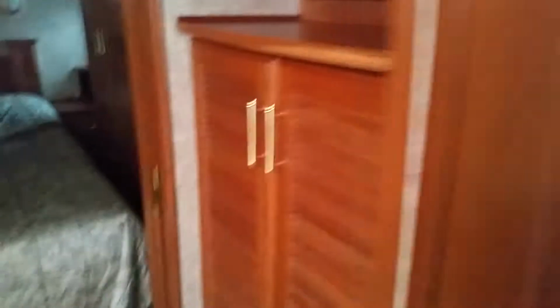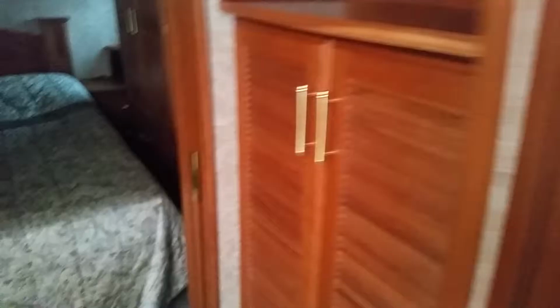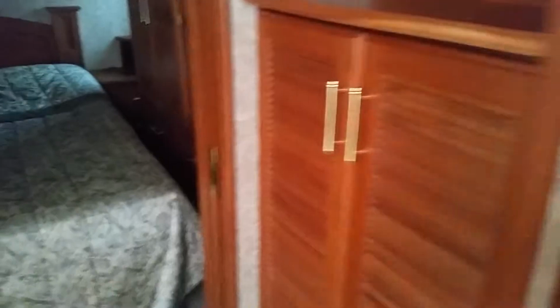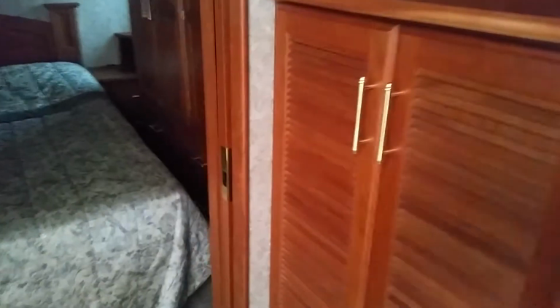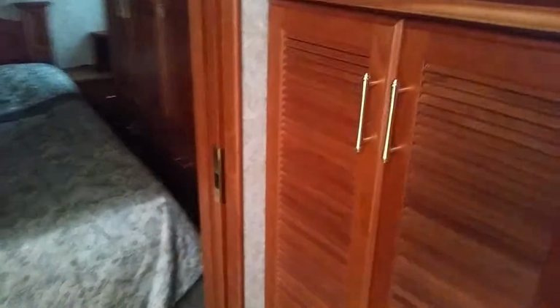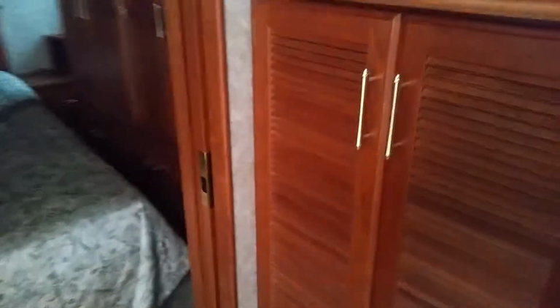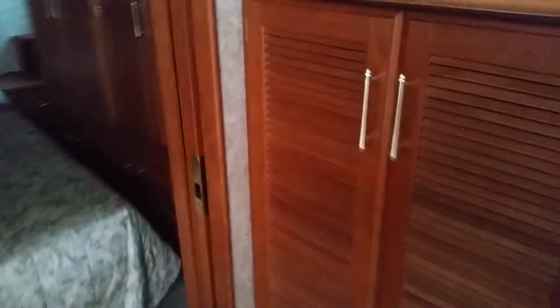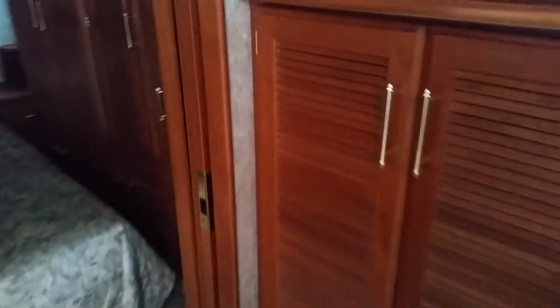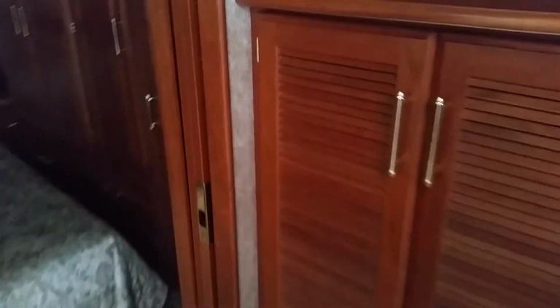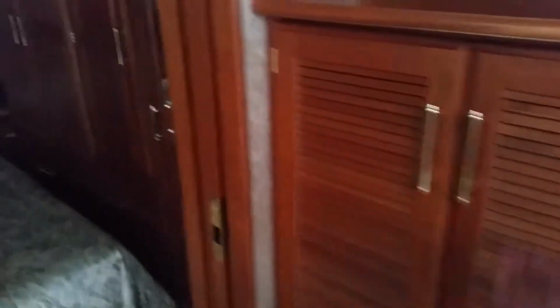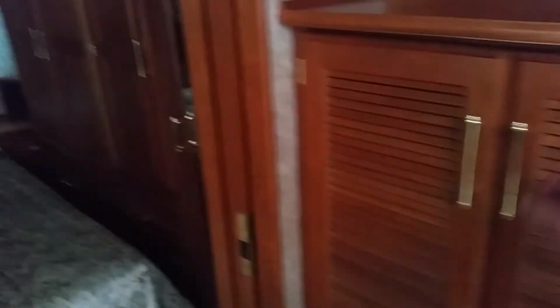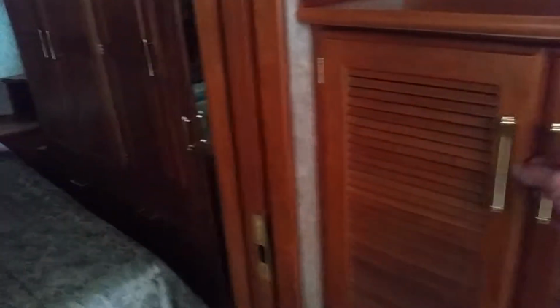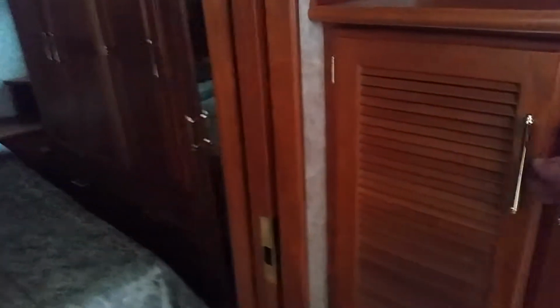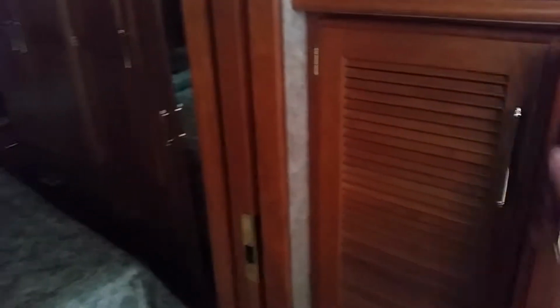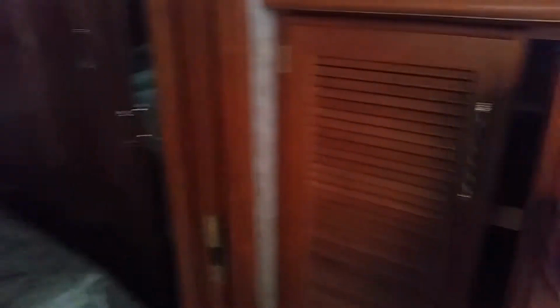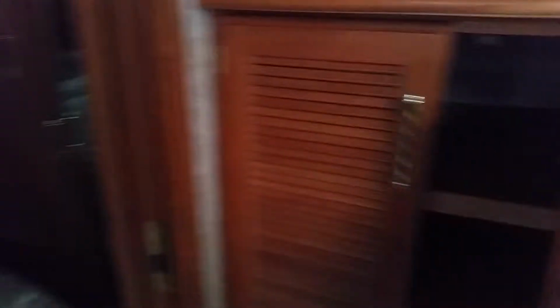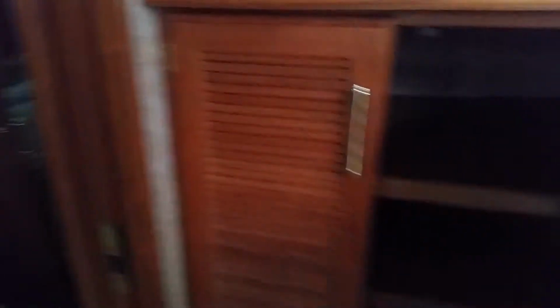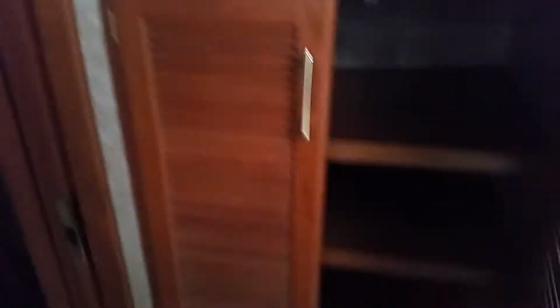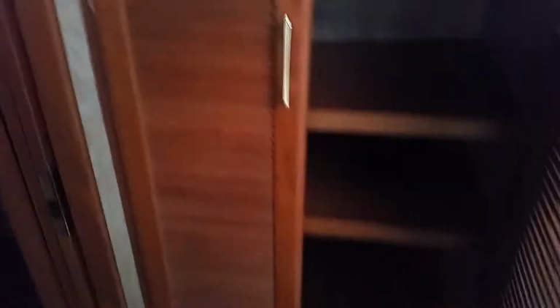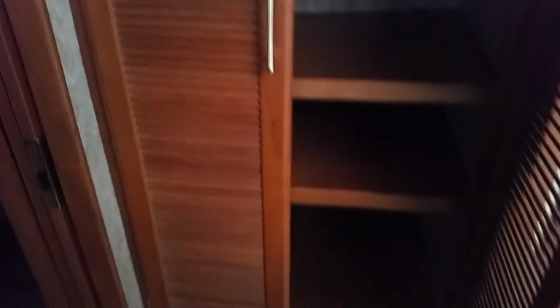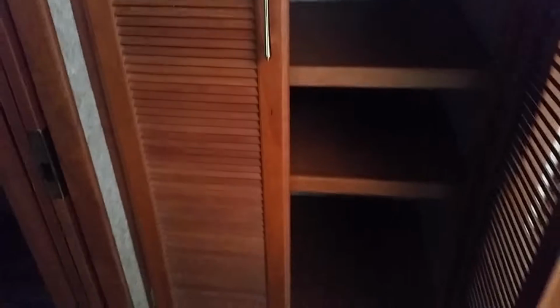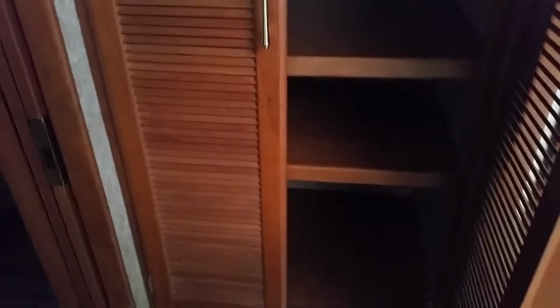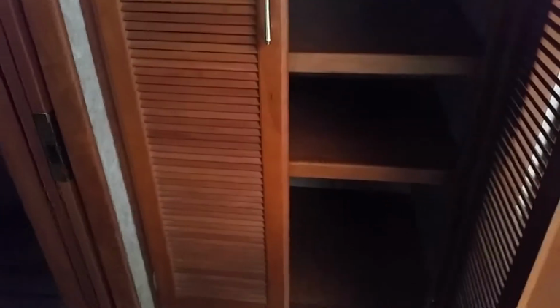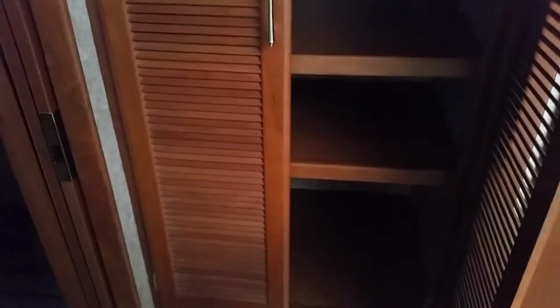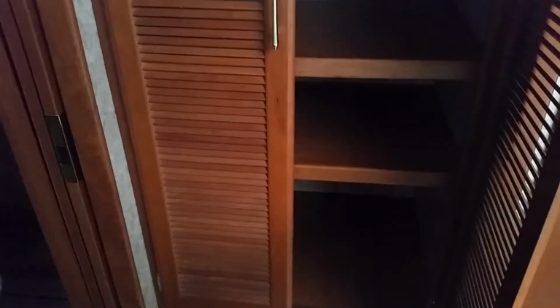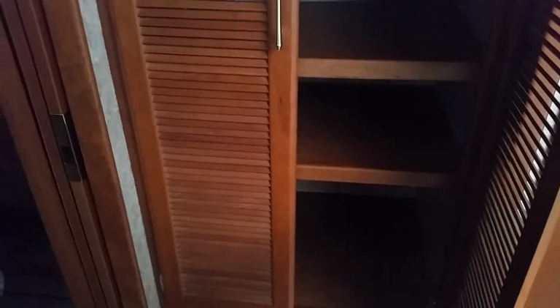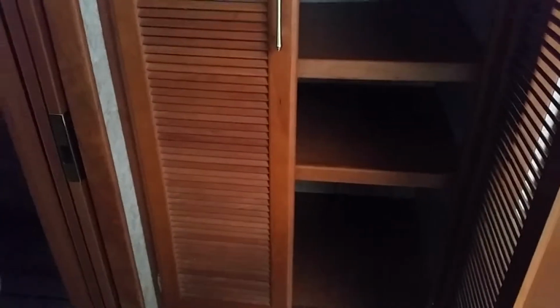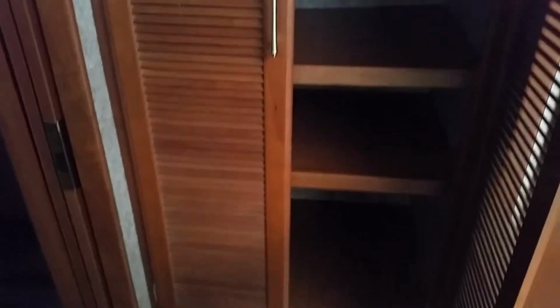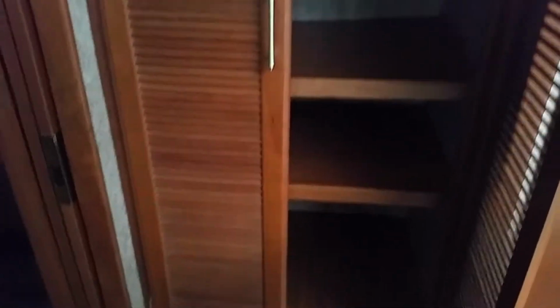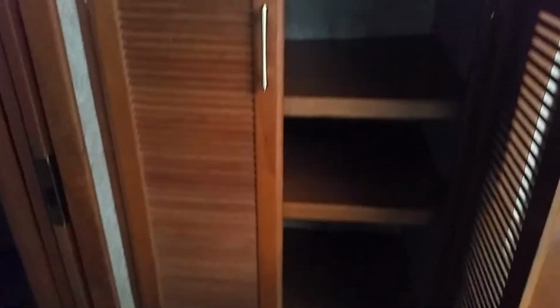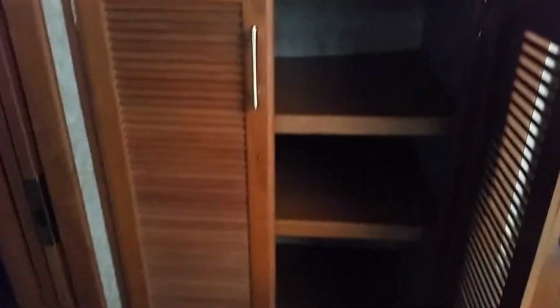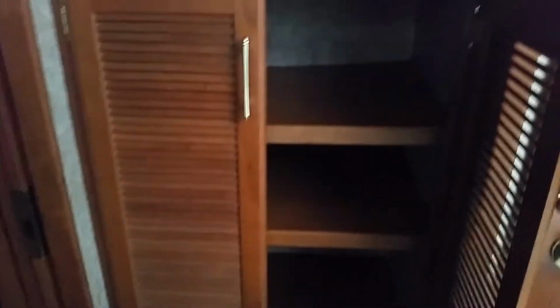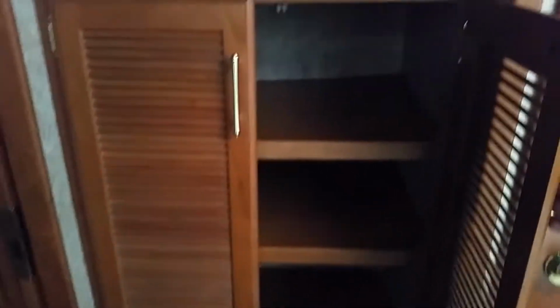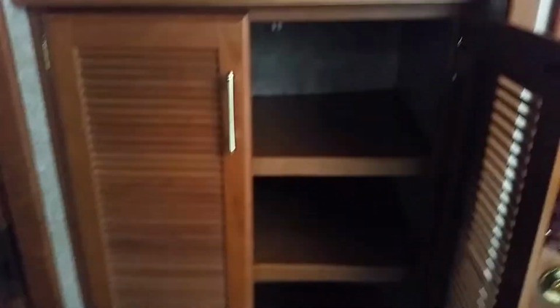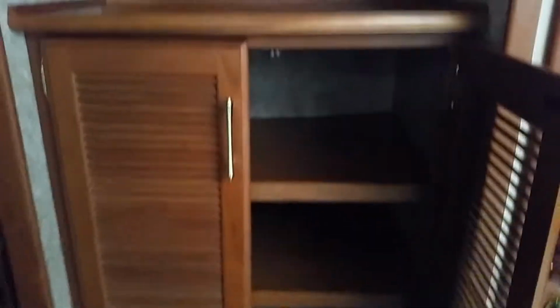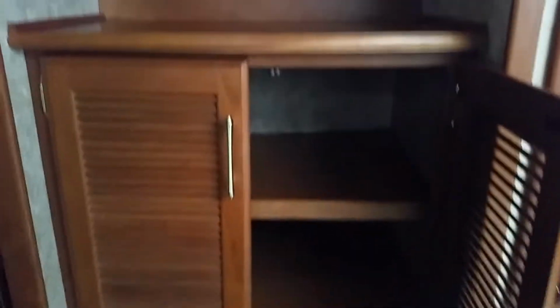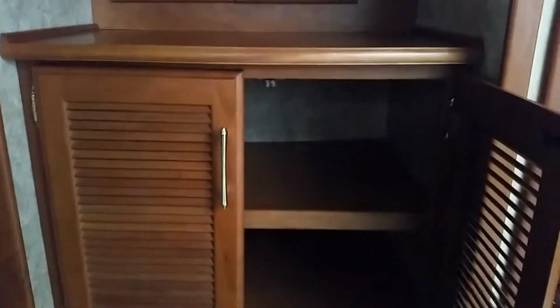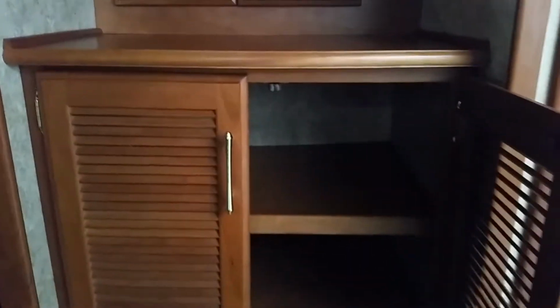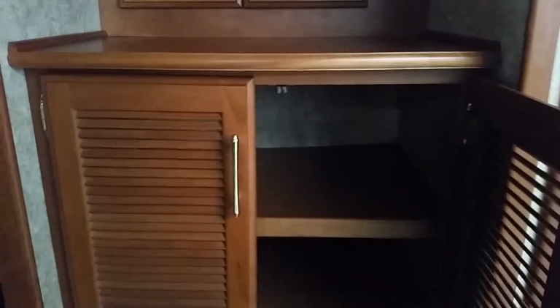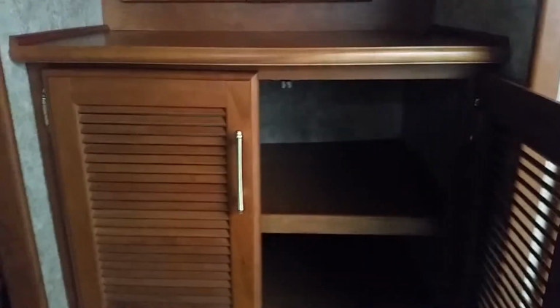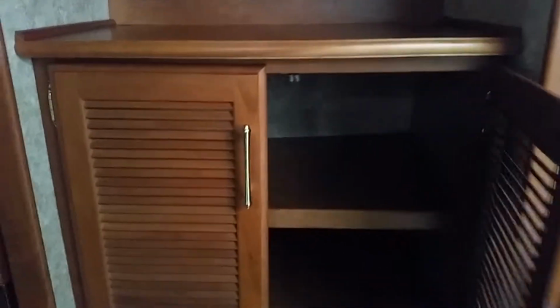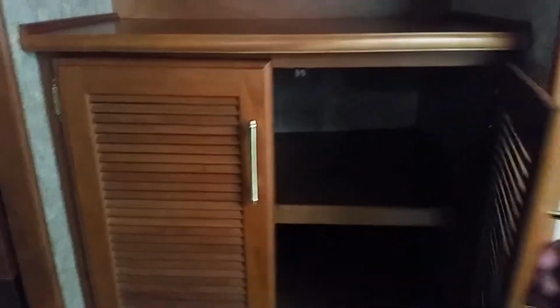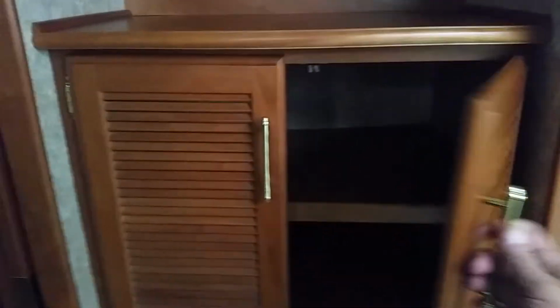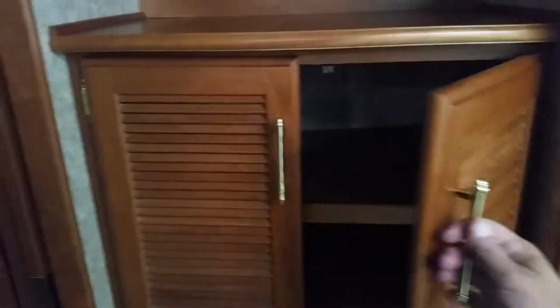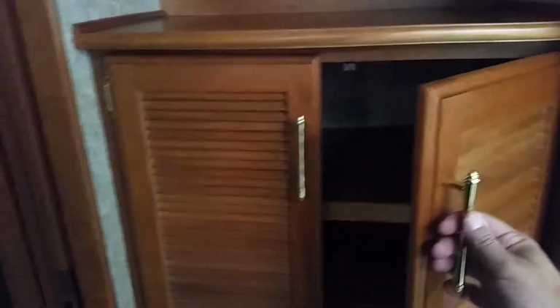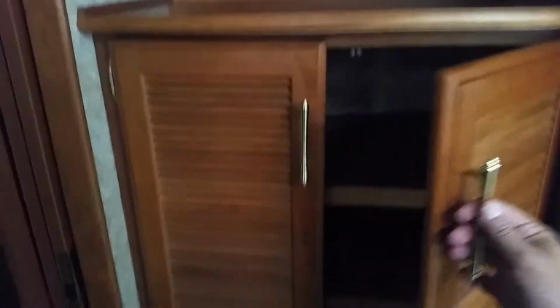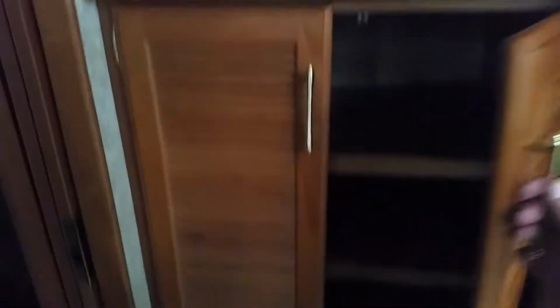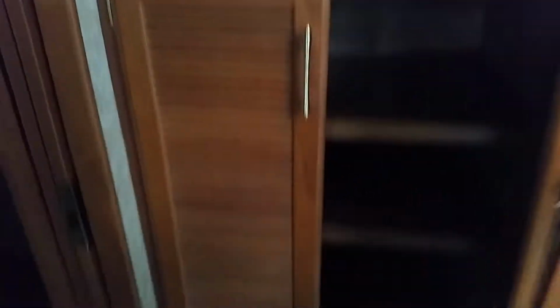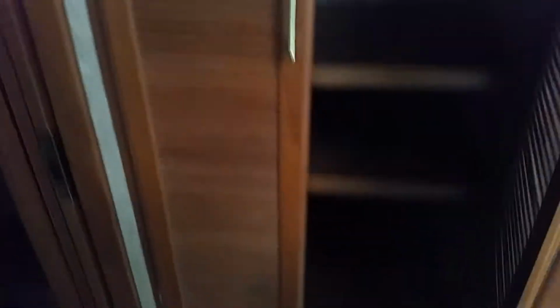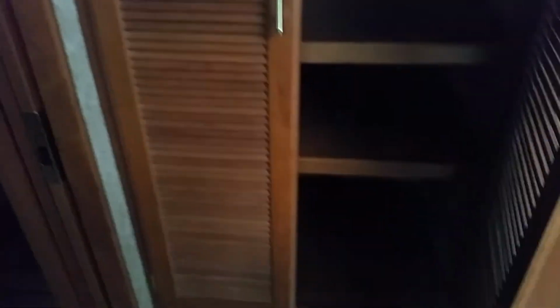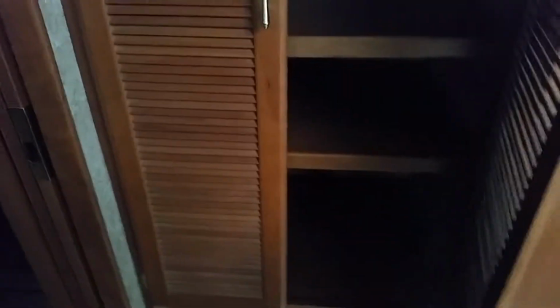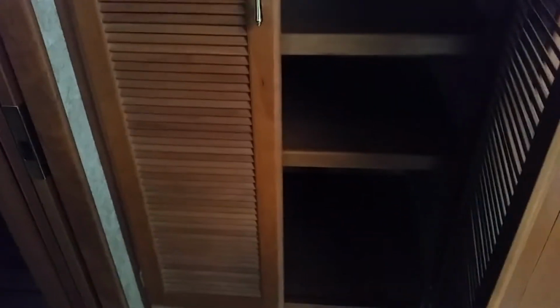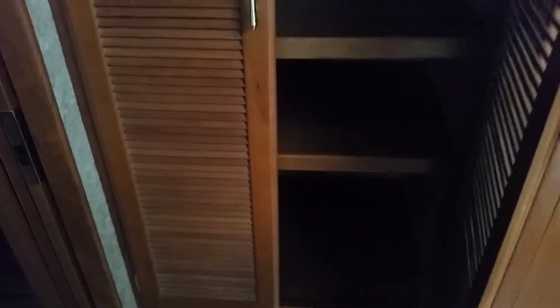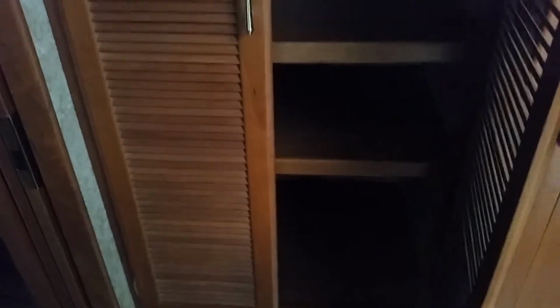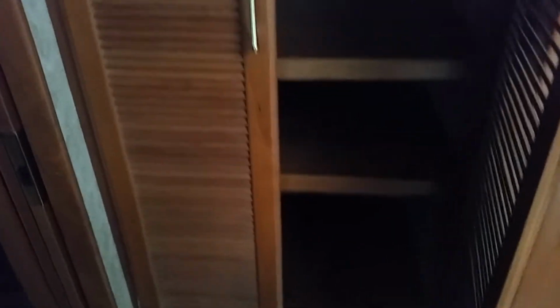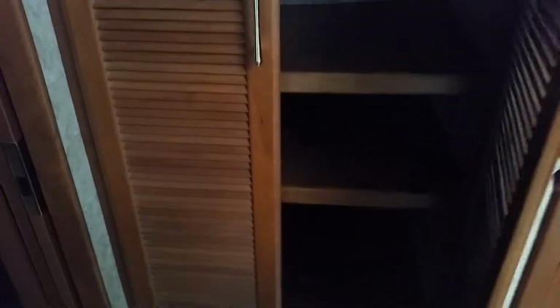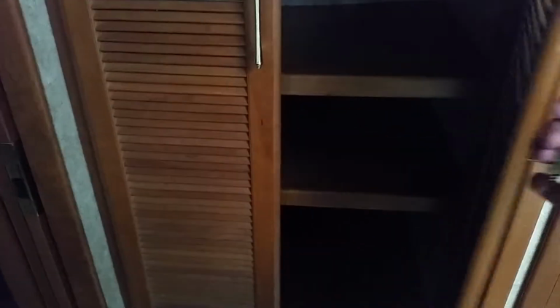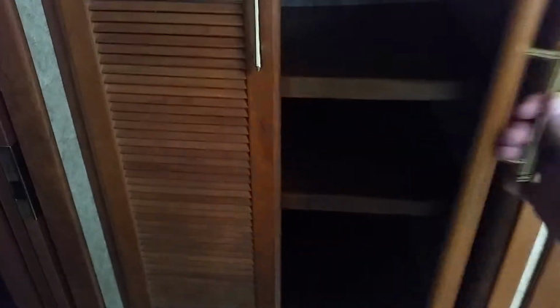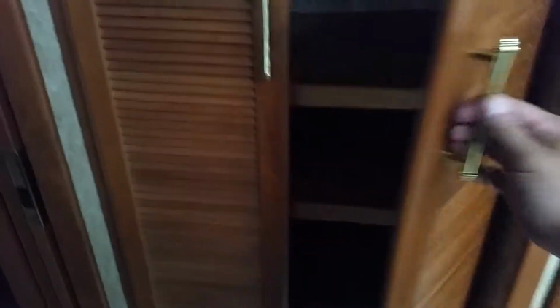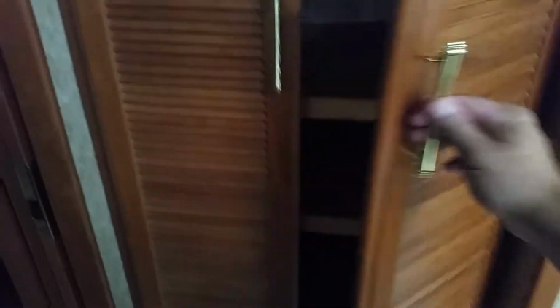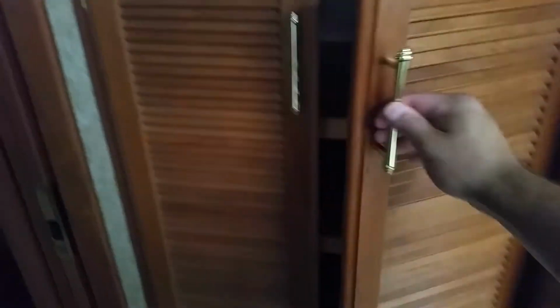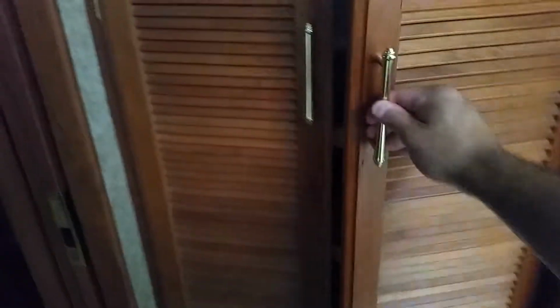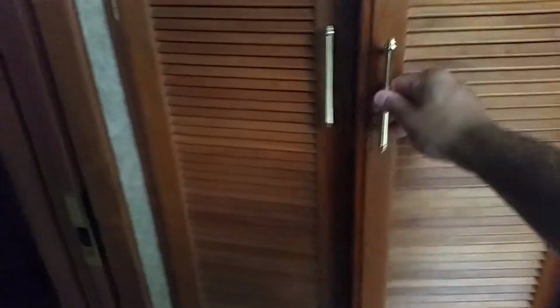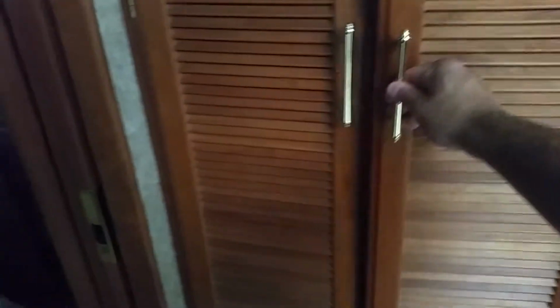This does have a washer and dryer prep. It looks like they didn't put the washer and dryer in, but if you wanted one, that's where we would put it.